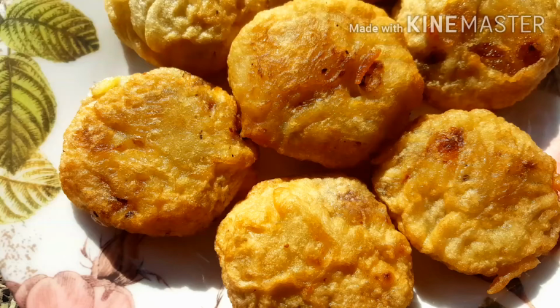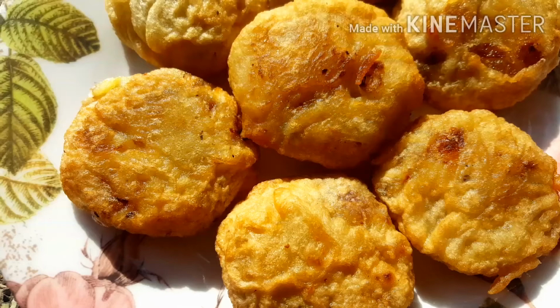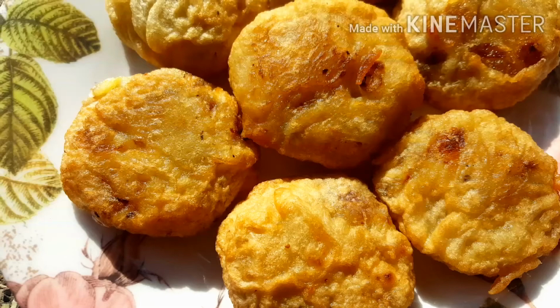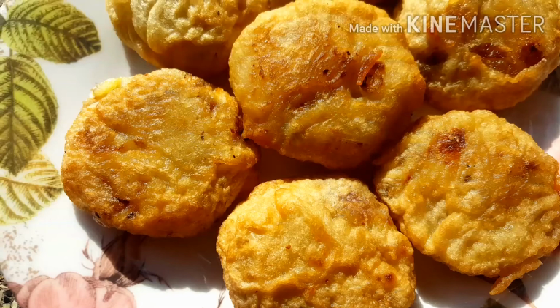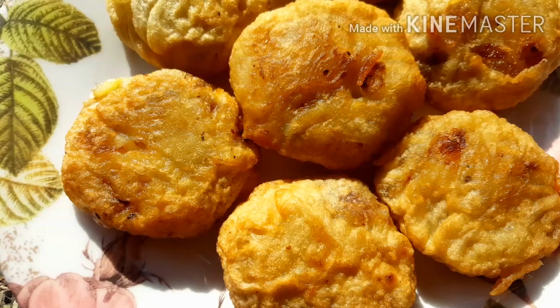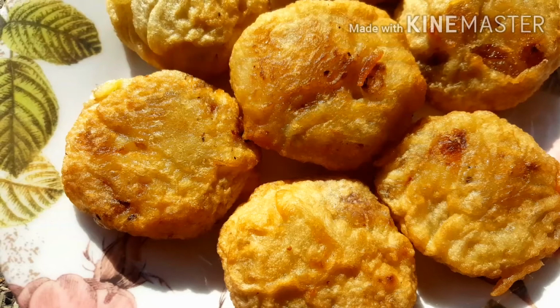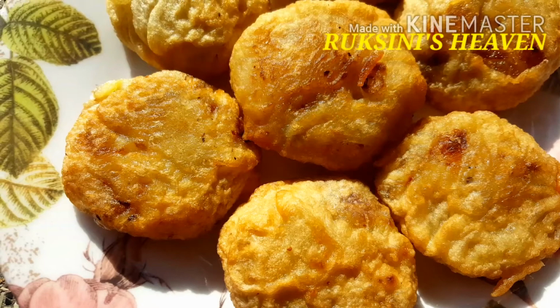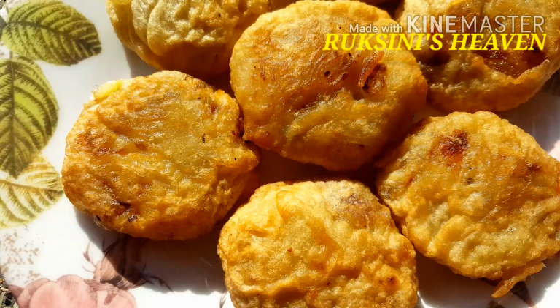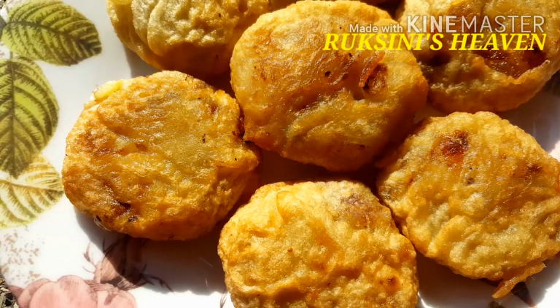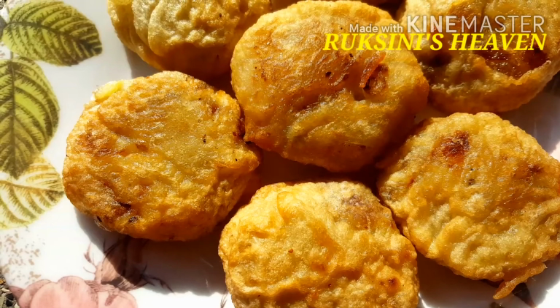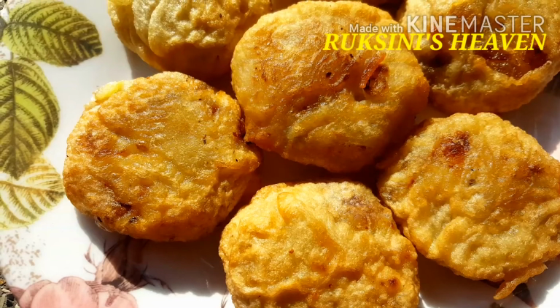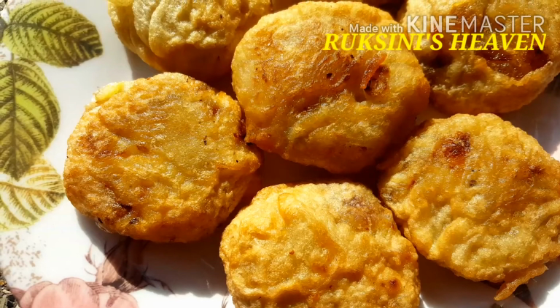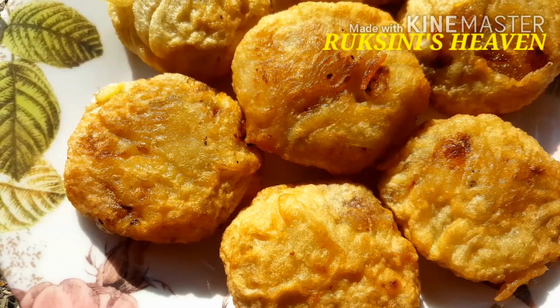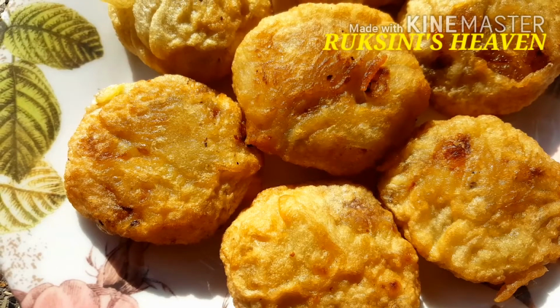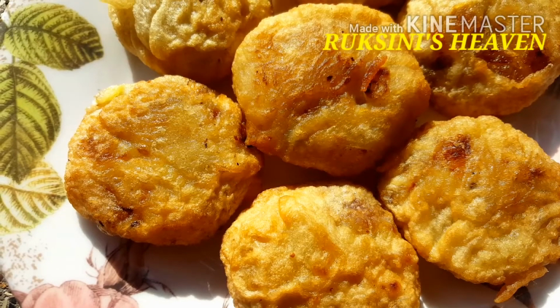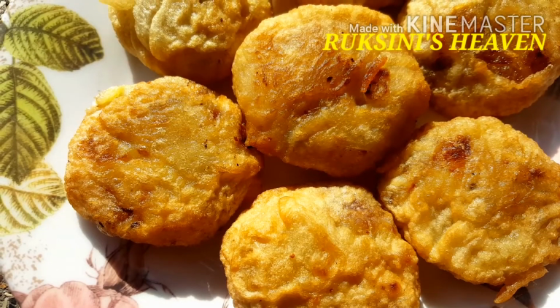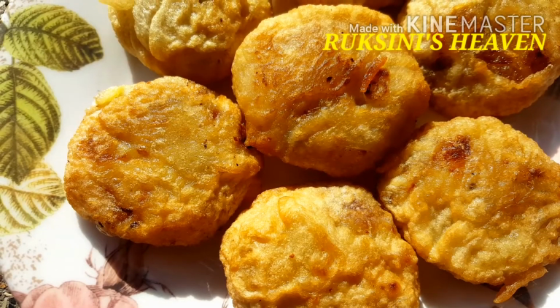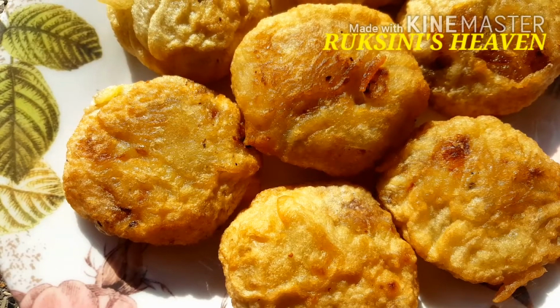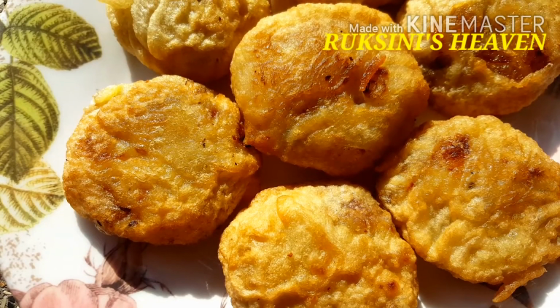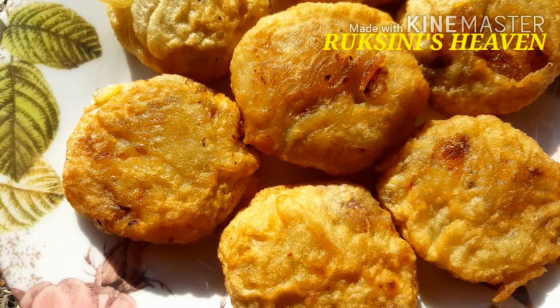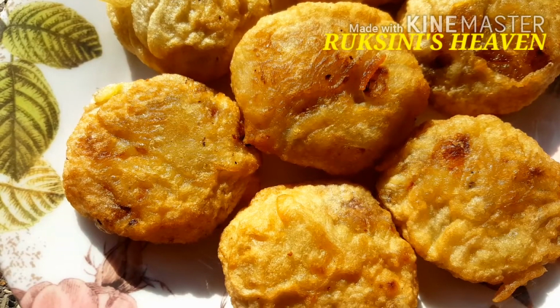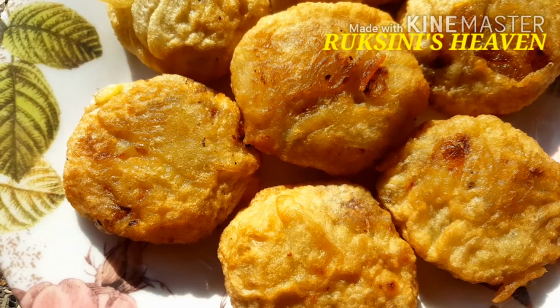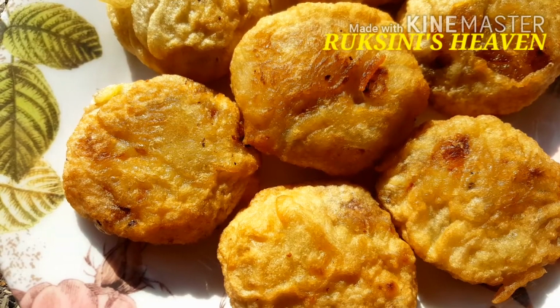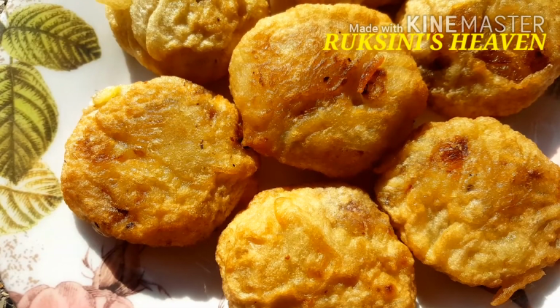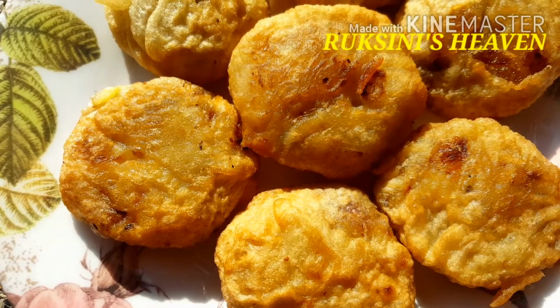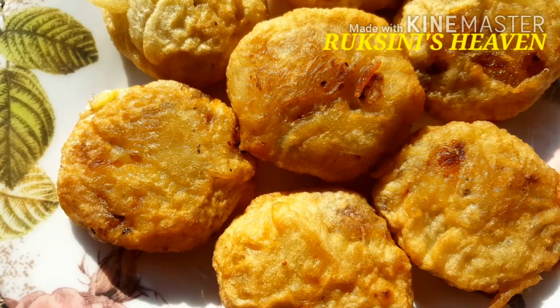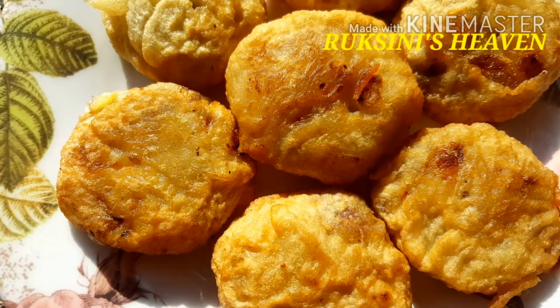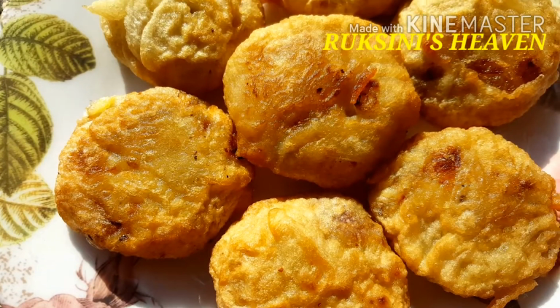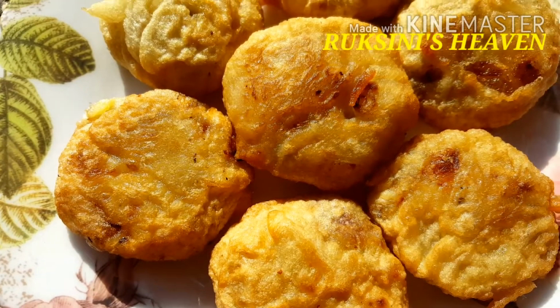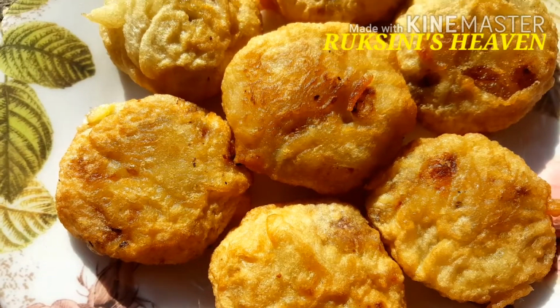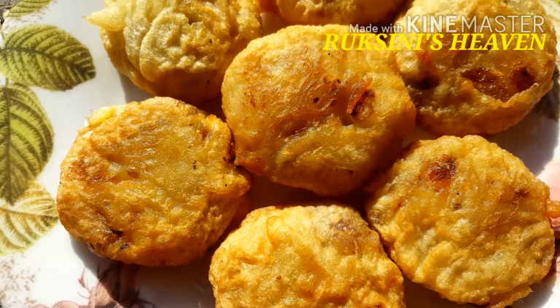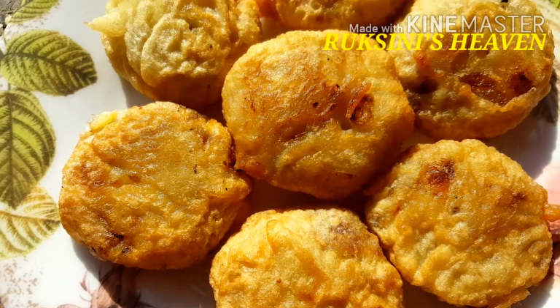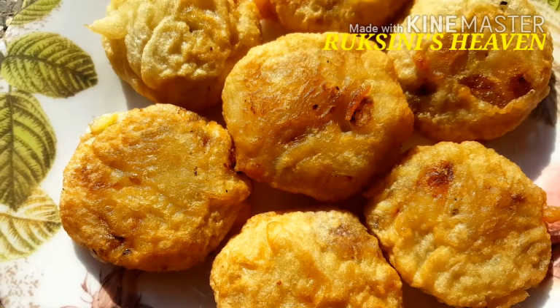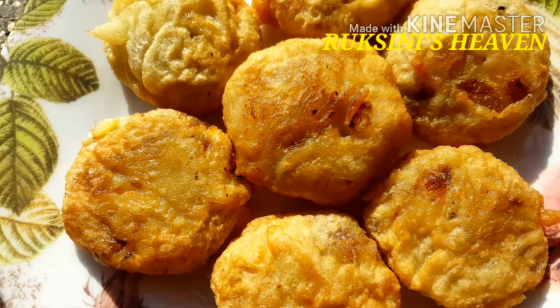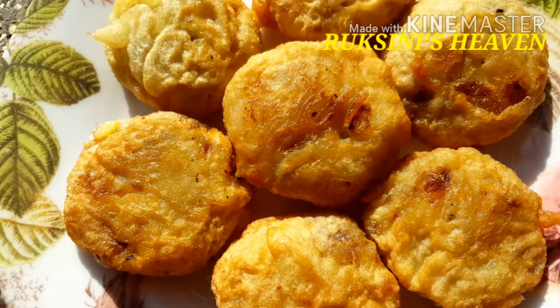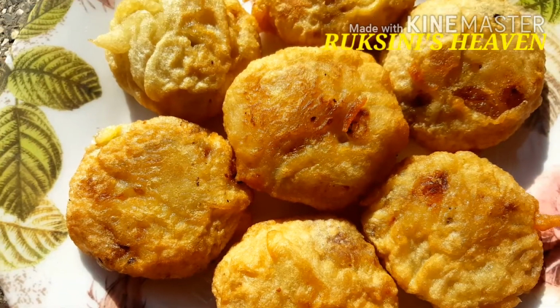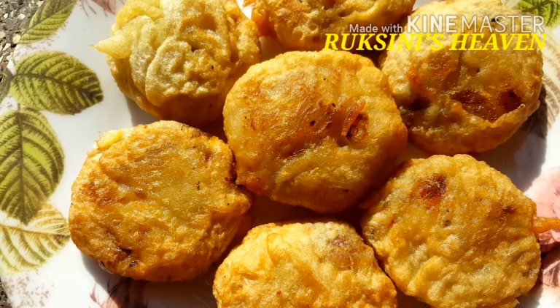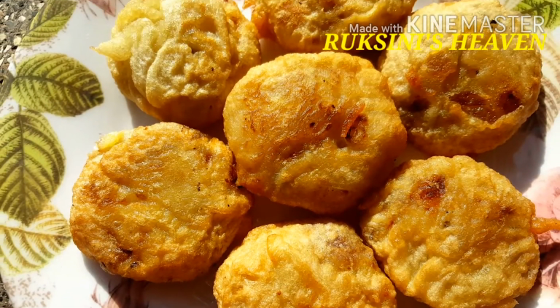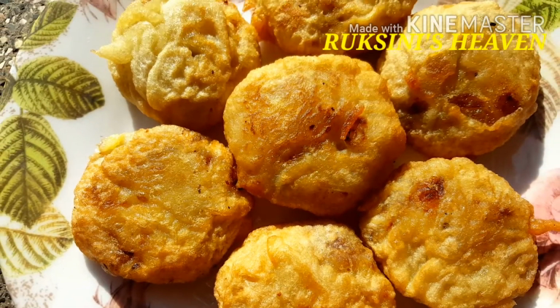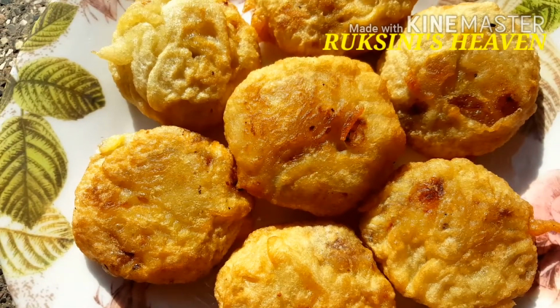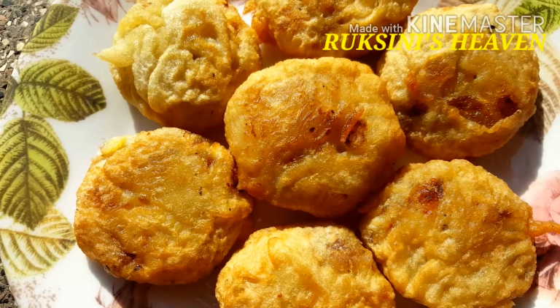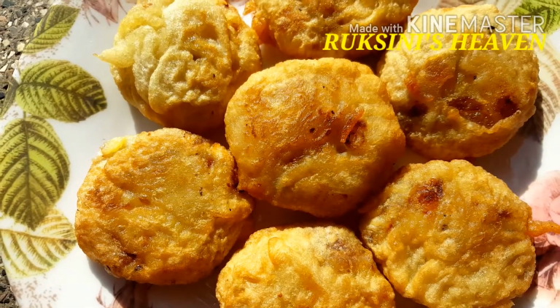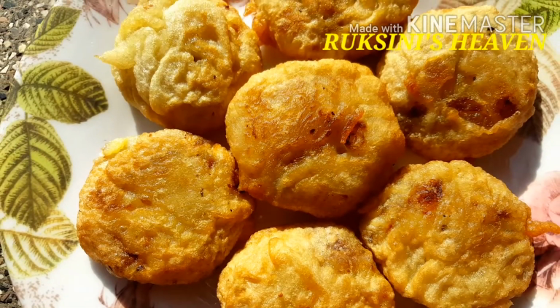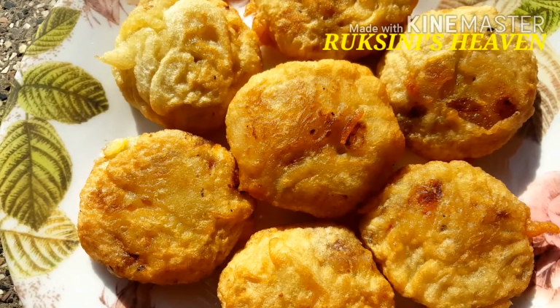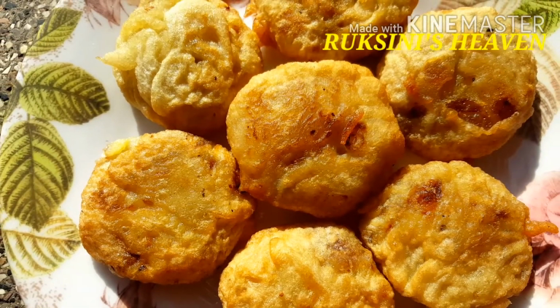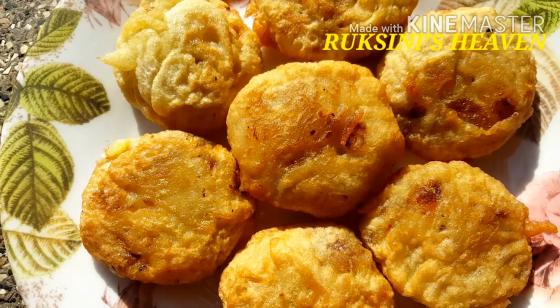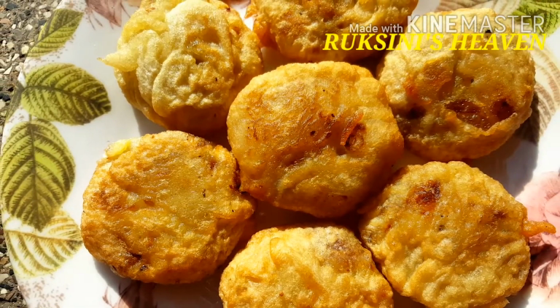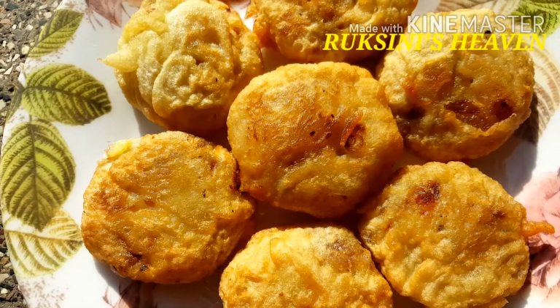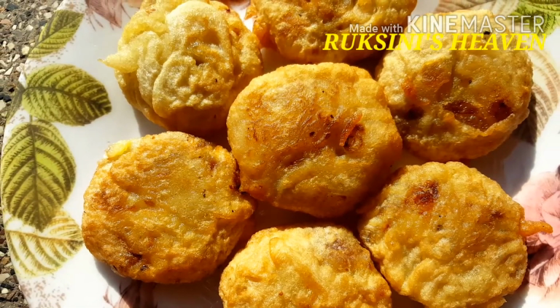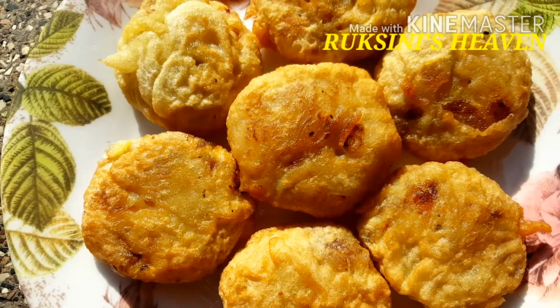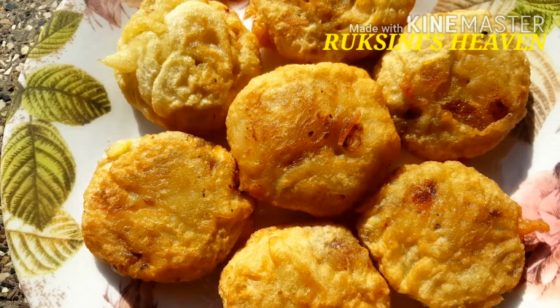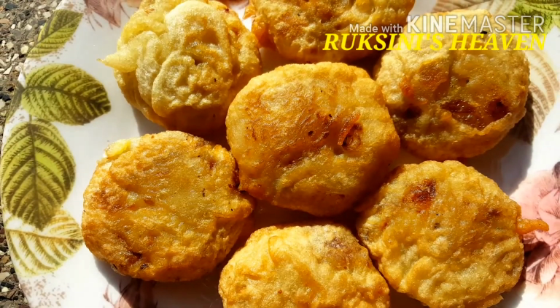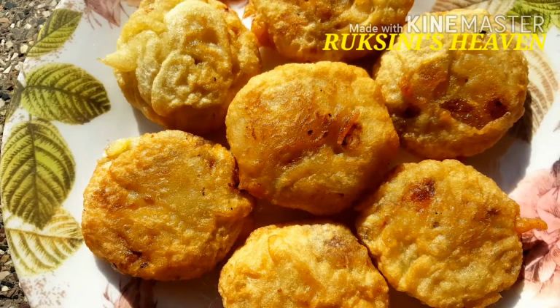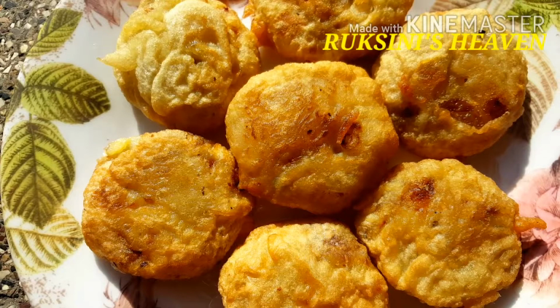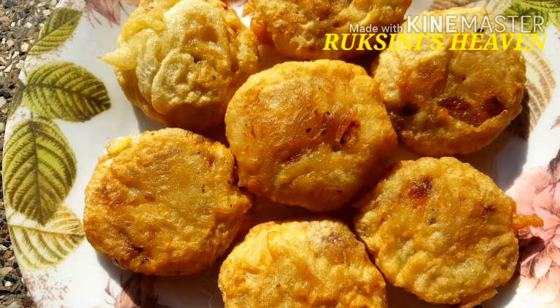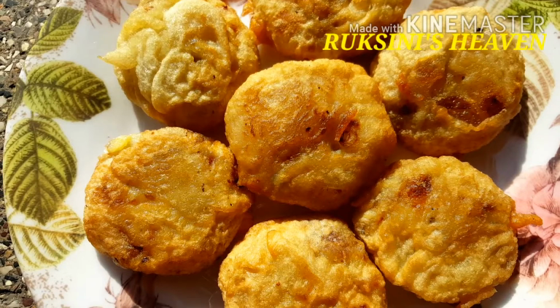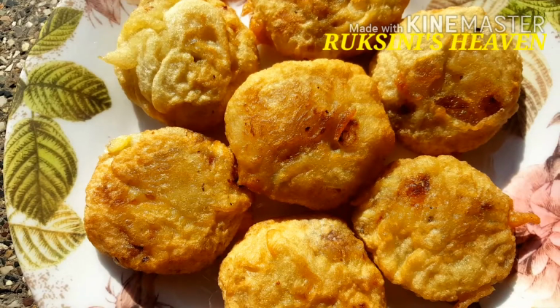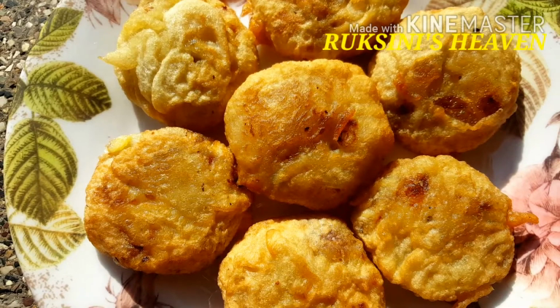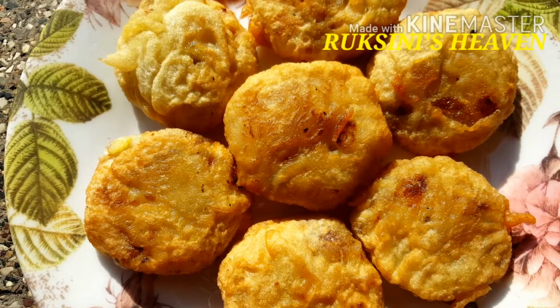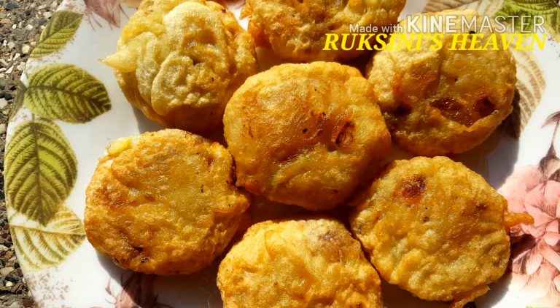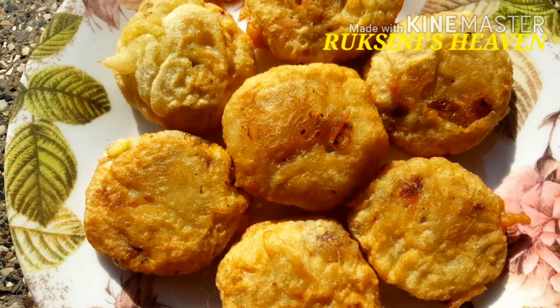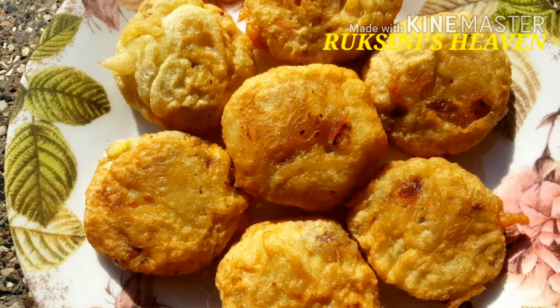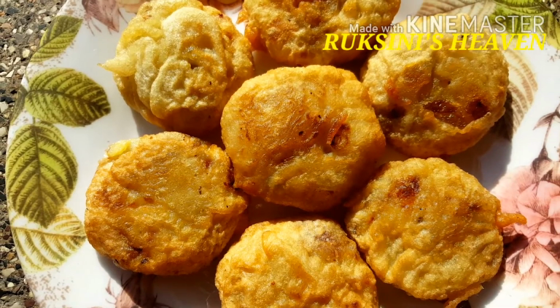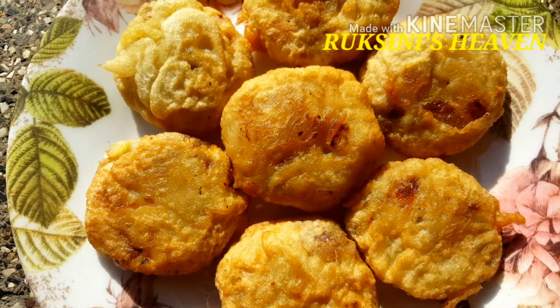Hello! Hi Friends! Assalamualaikum! Welcome to Rukhsumi's Heaven! I have a recipe for today.